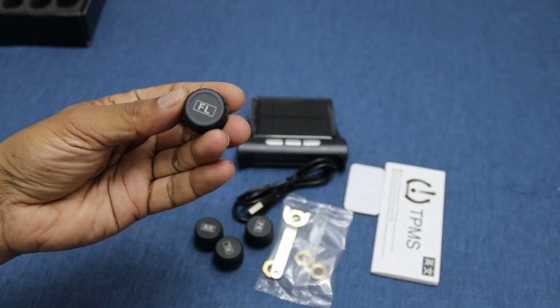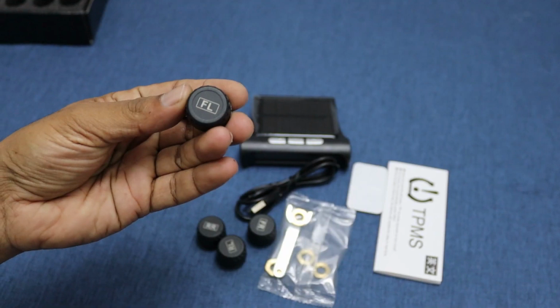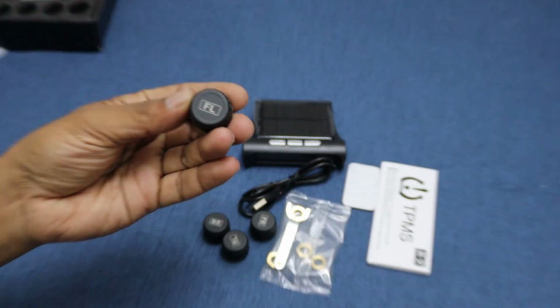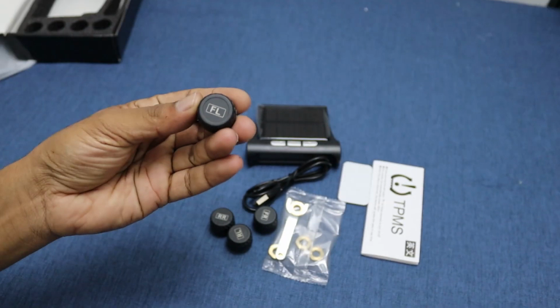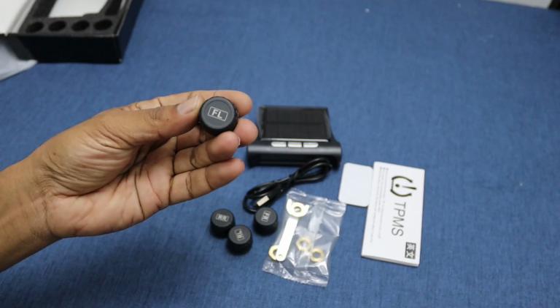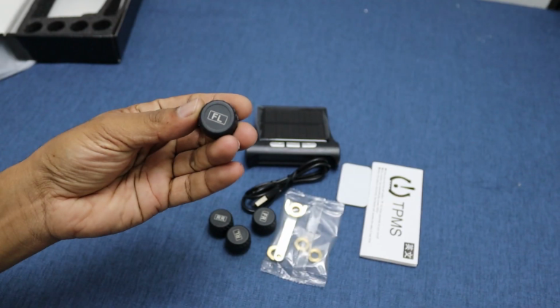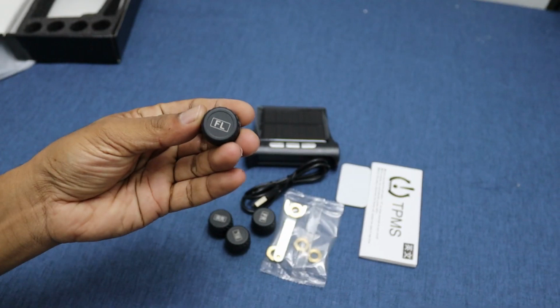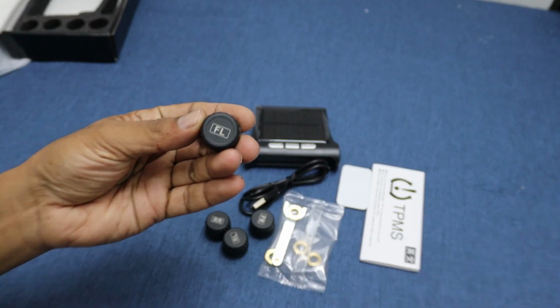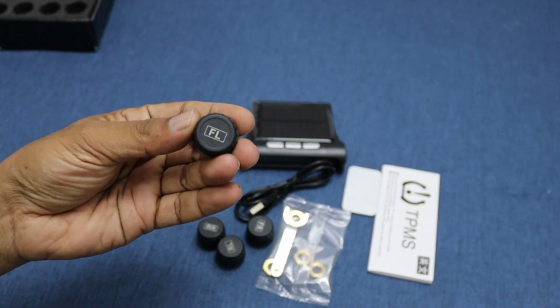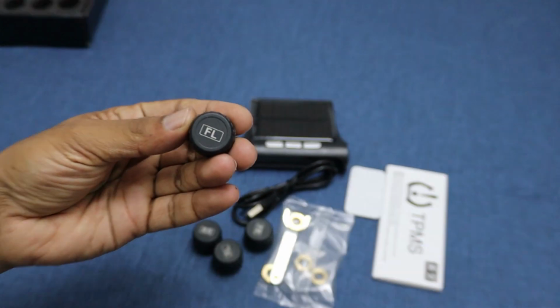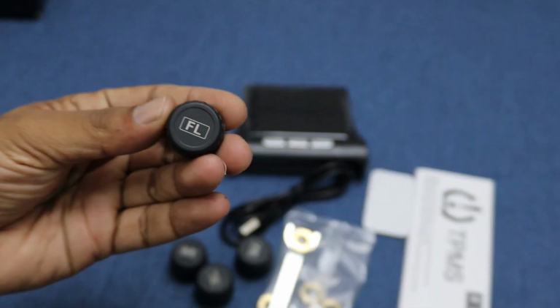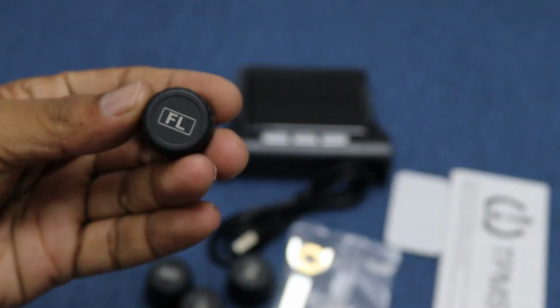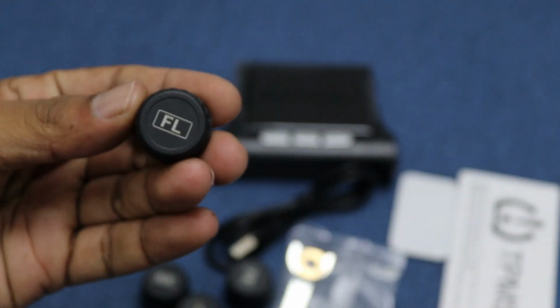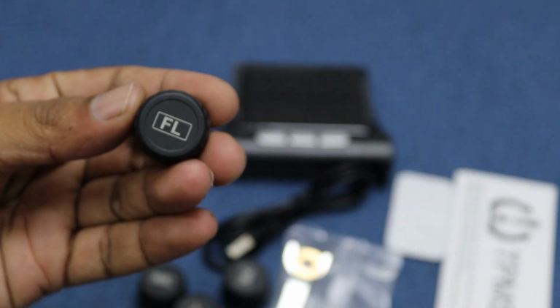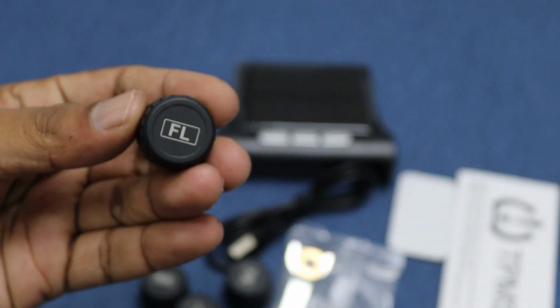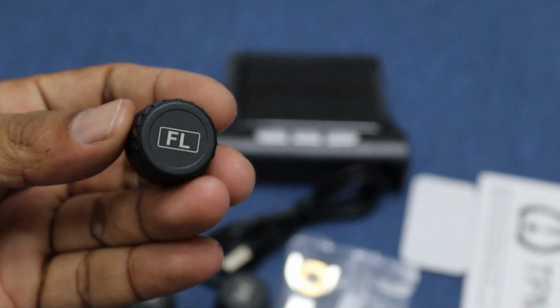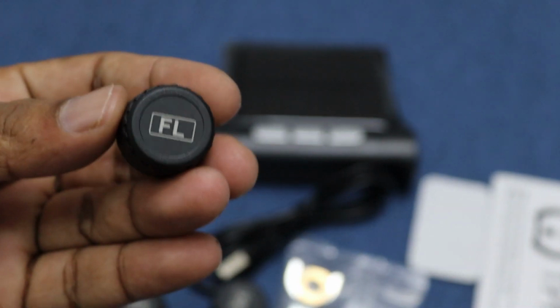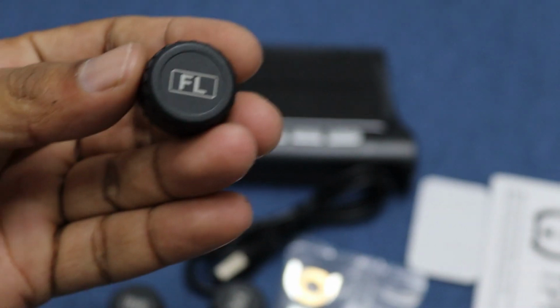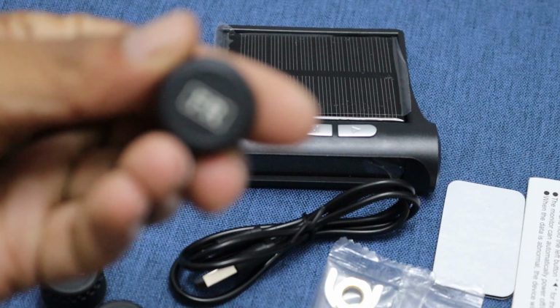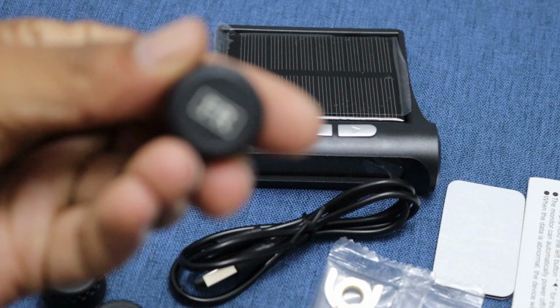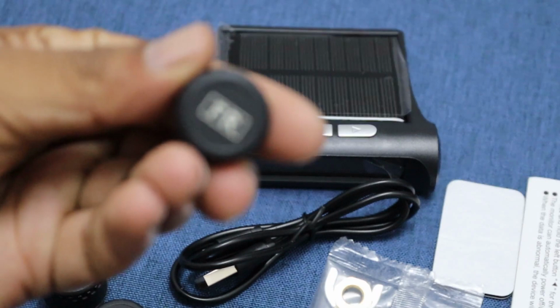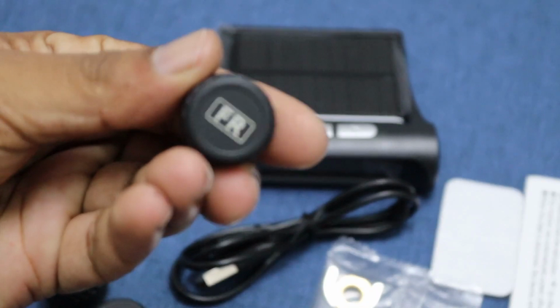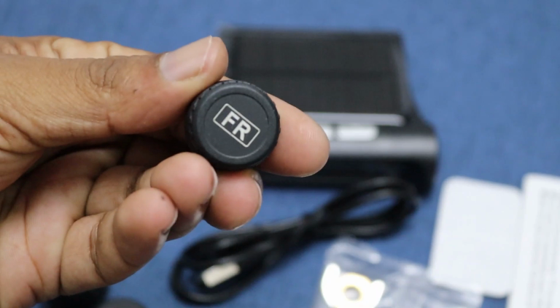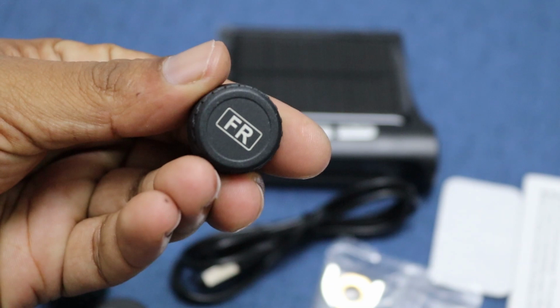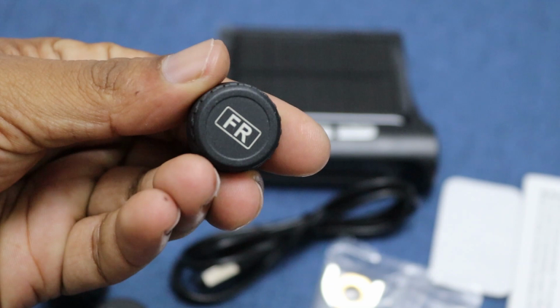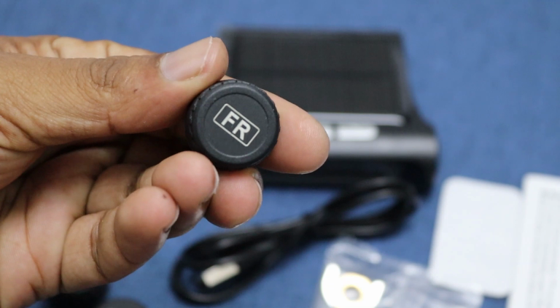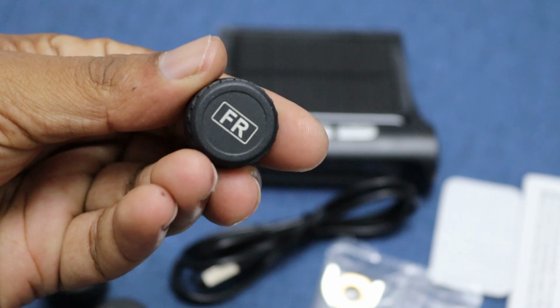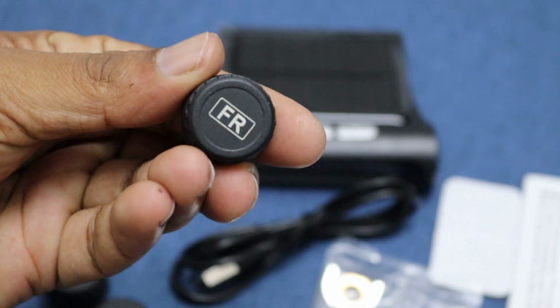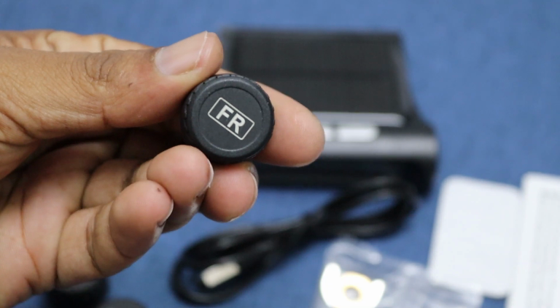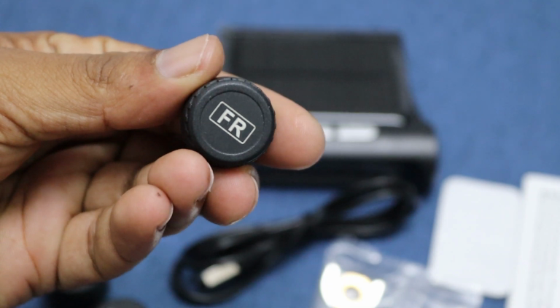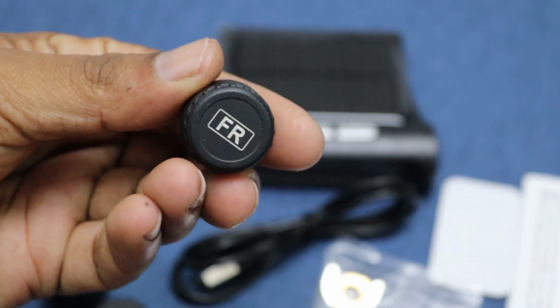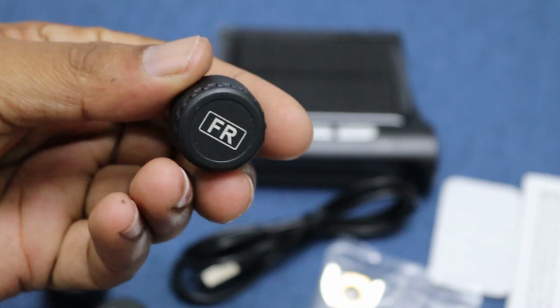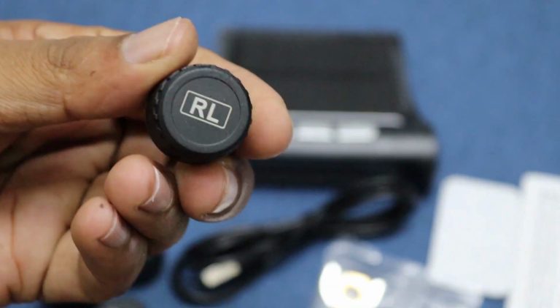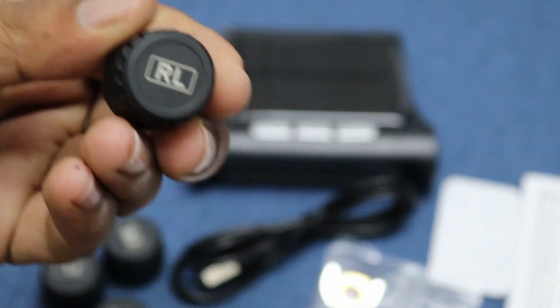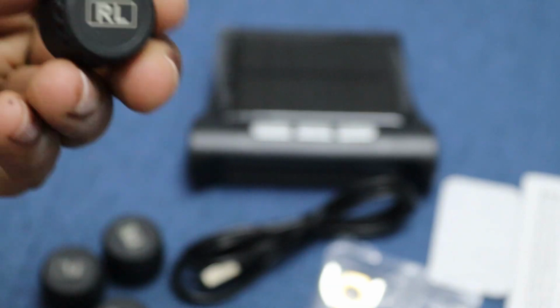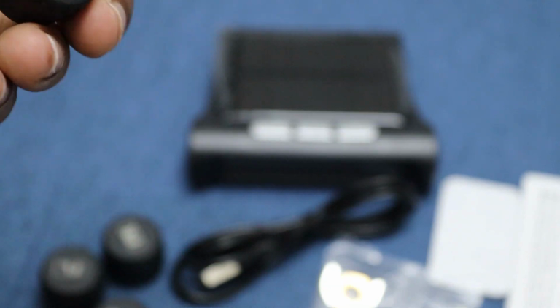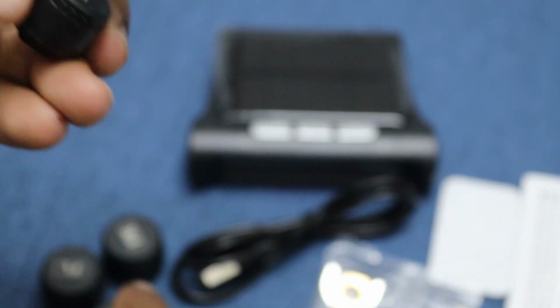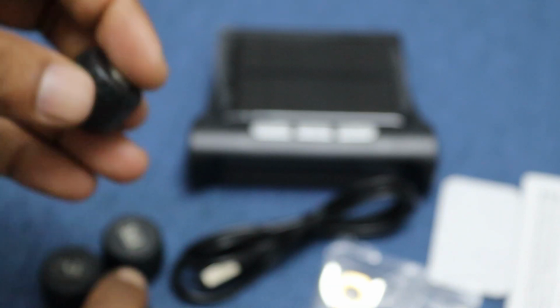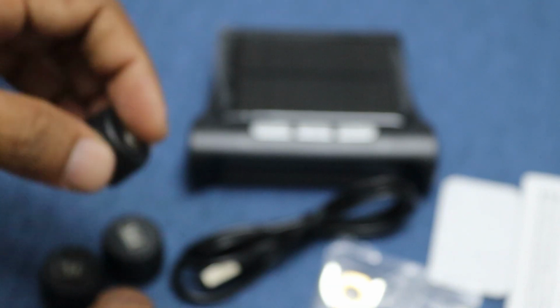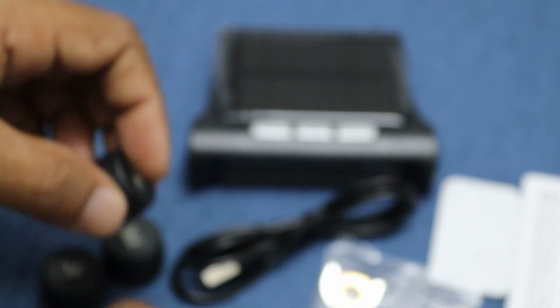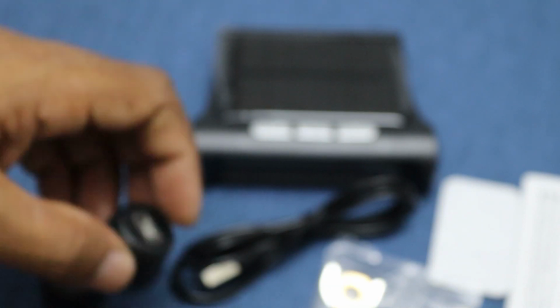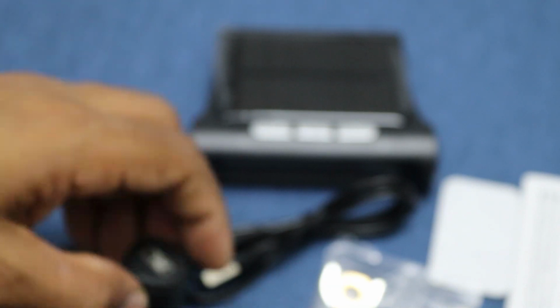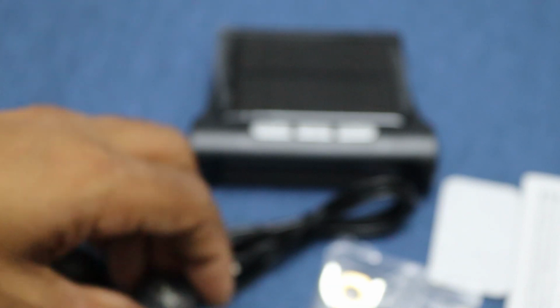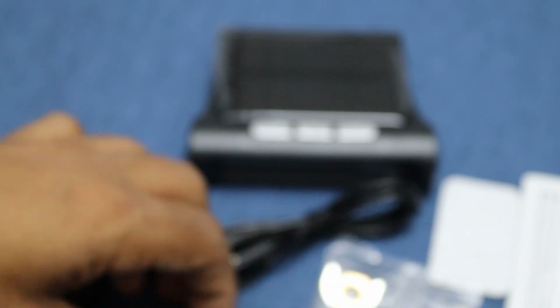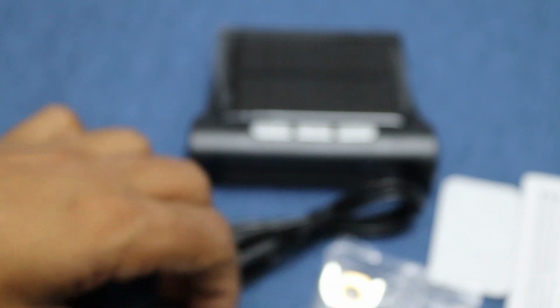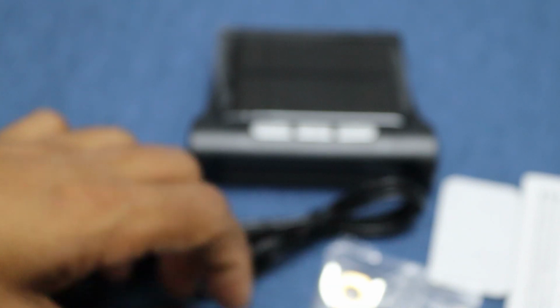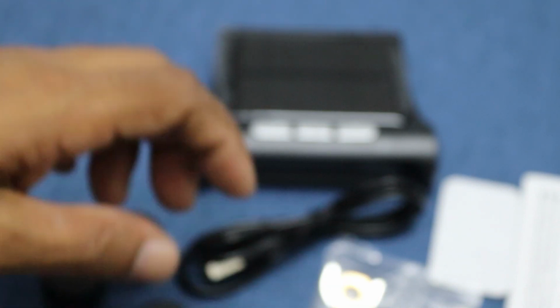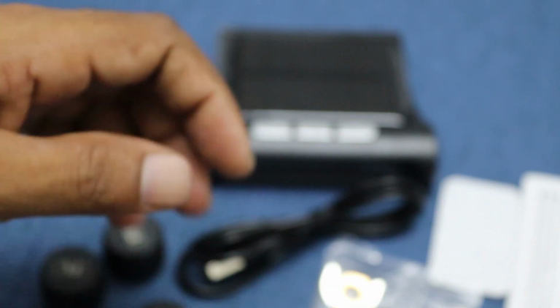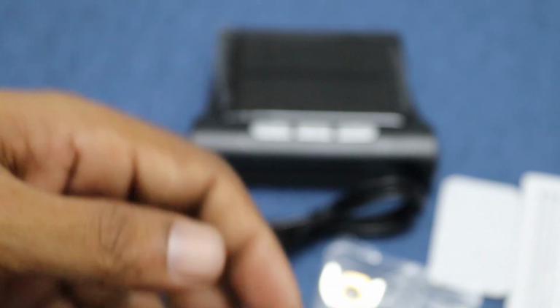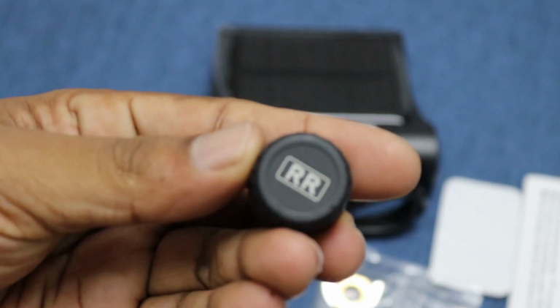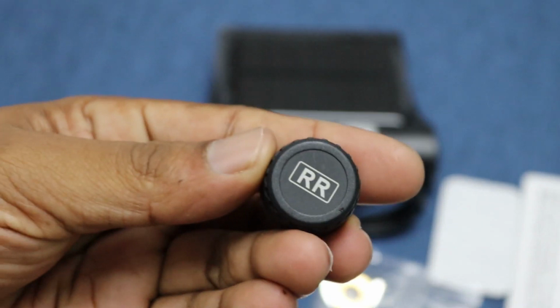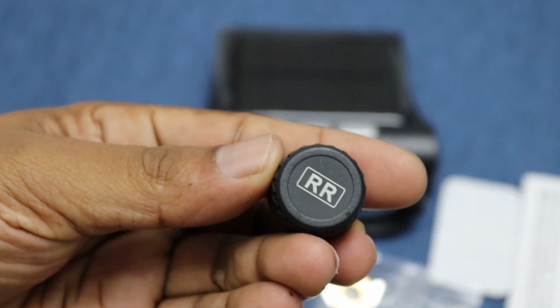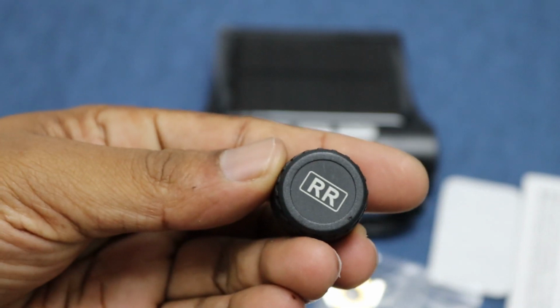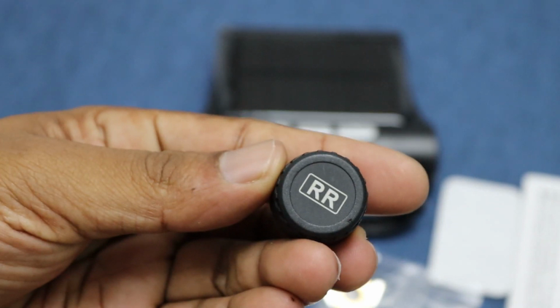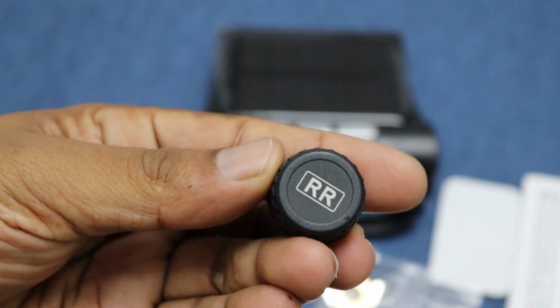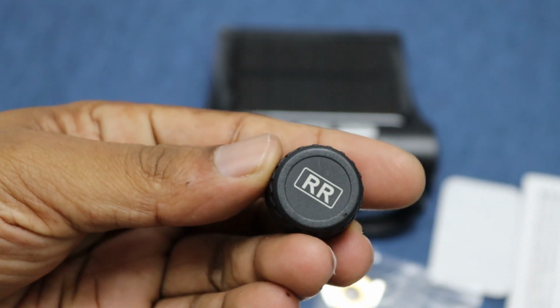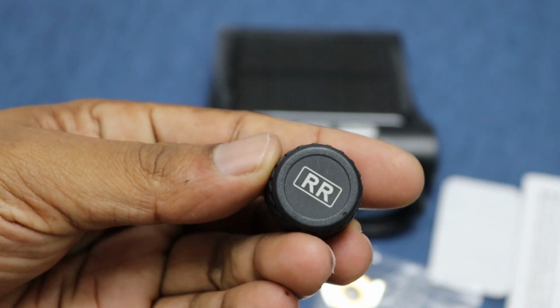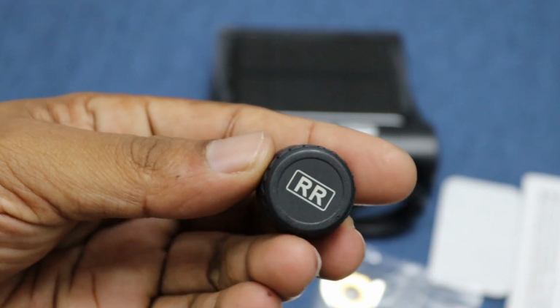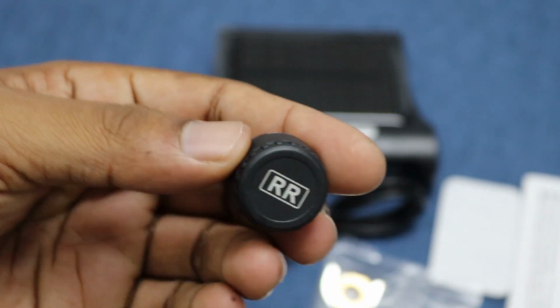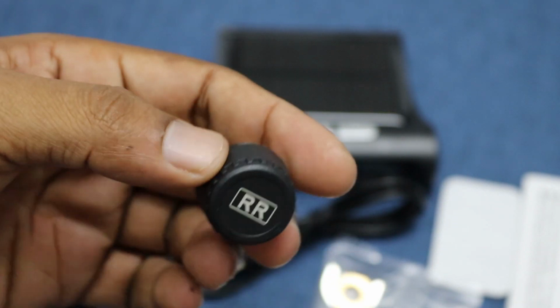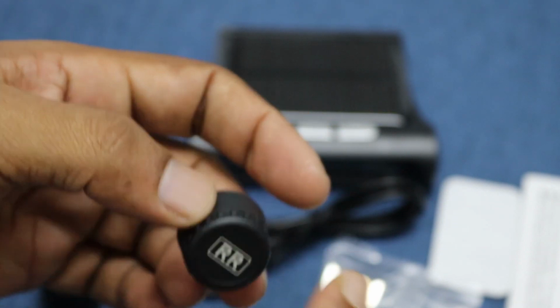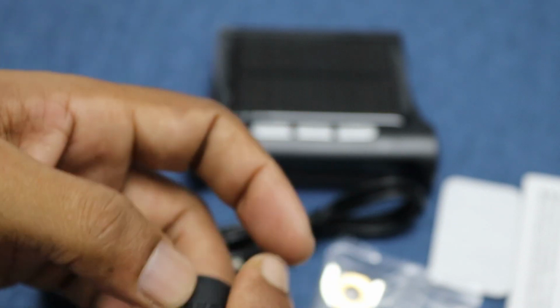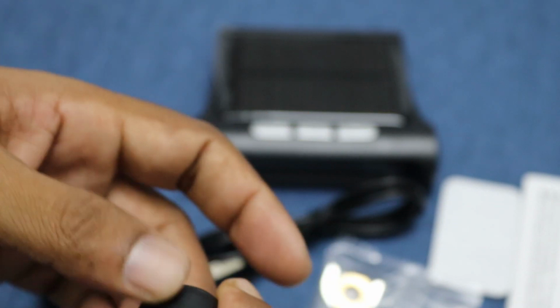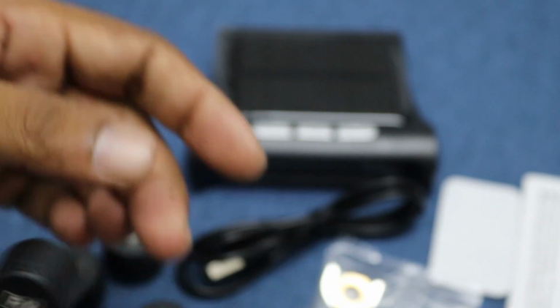This sensor is for the front left tire, this one is for the front right, this is for the rear left, and finally the sensor for the rear right tire.